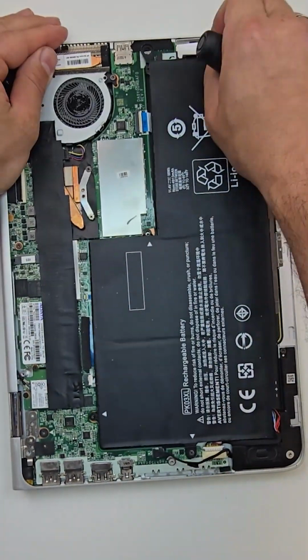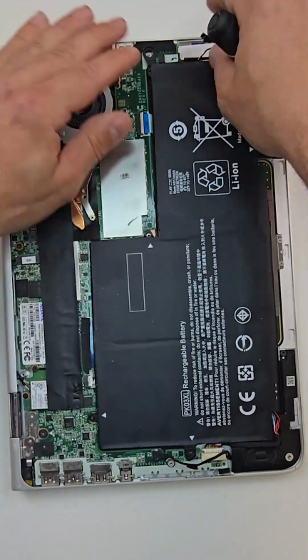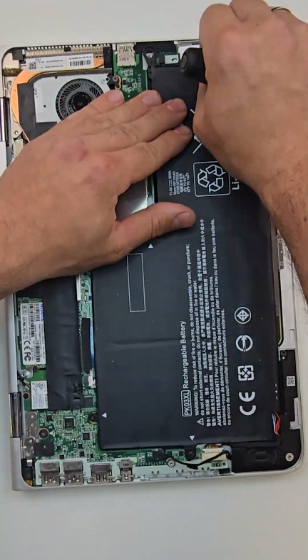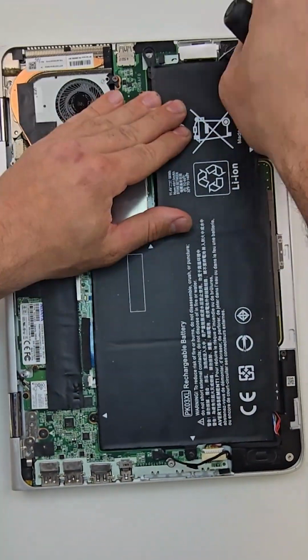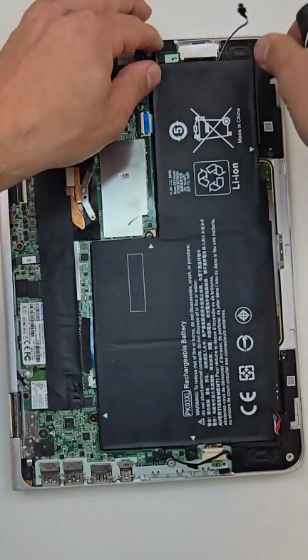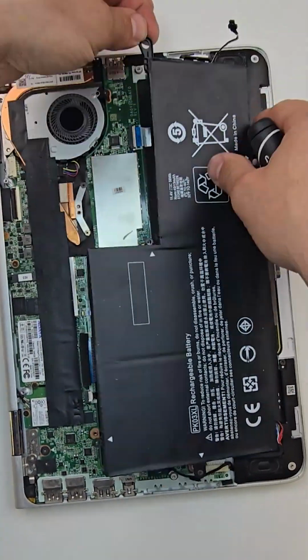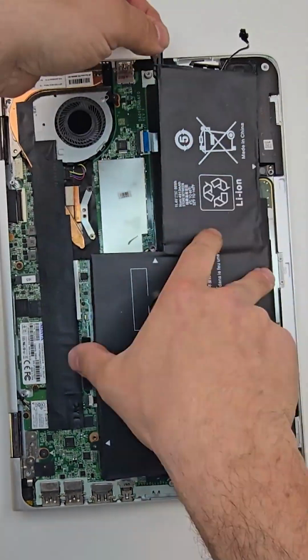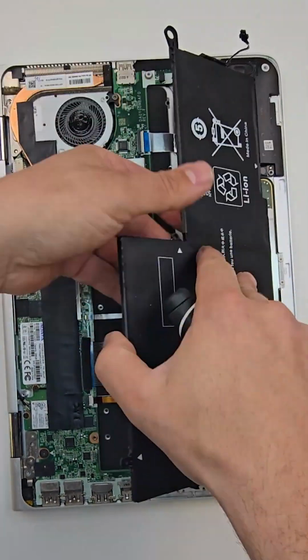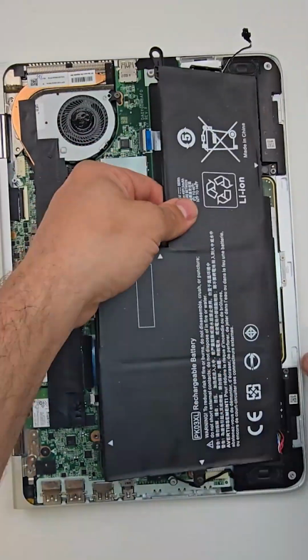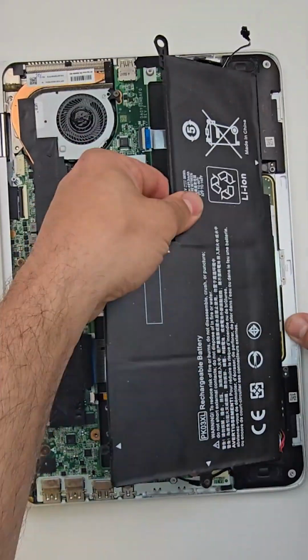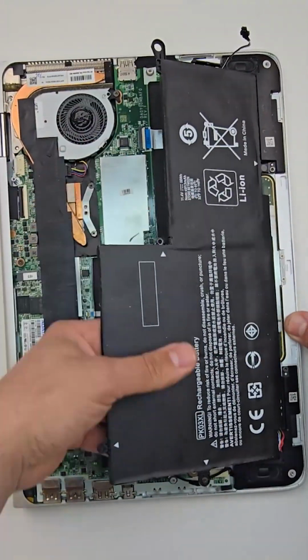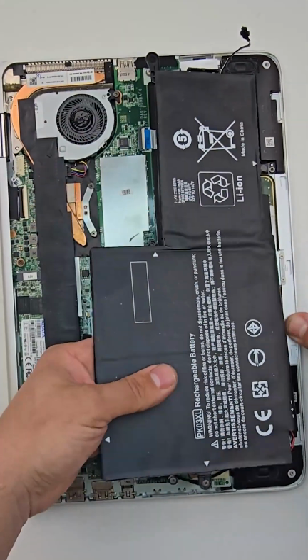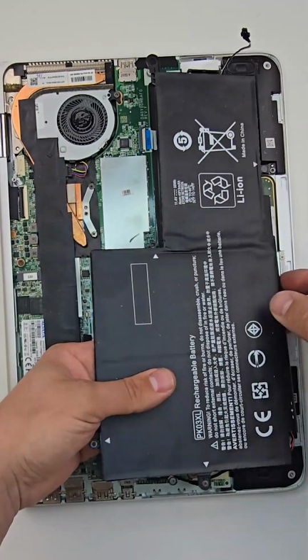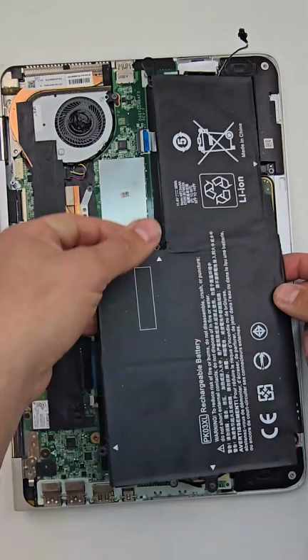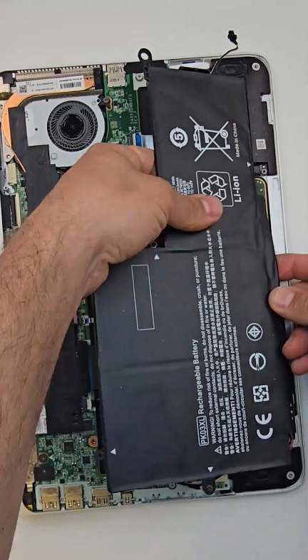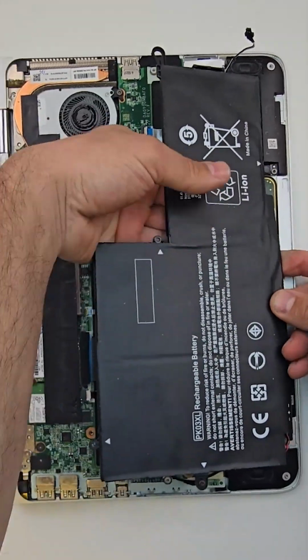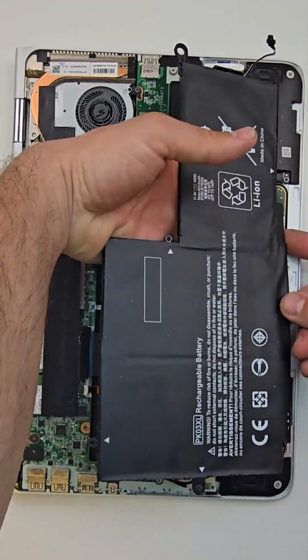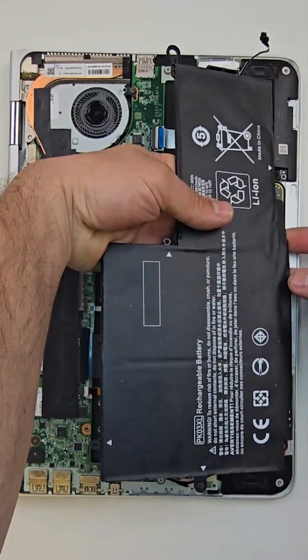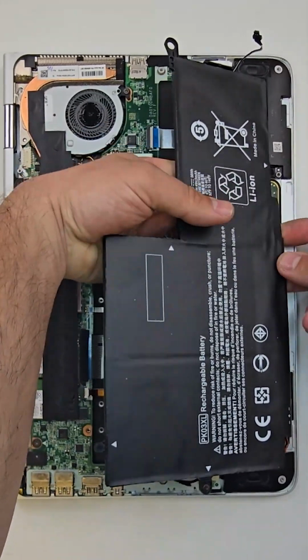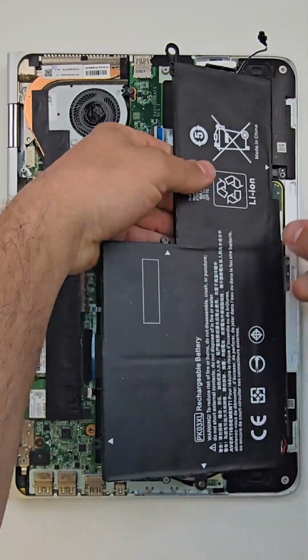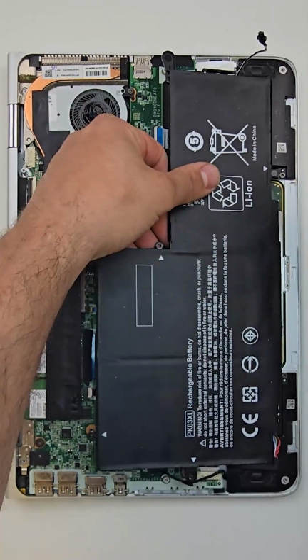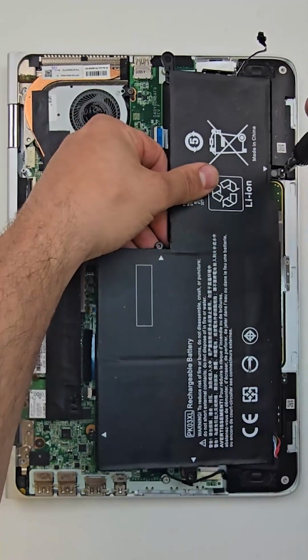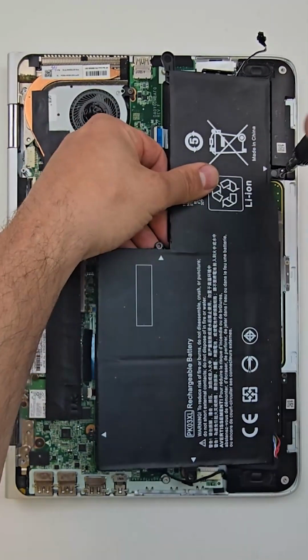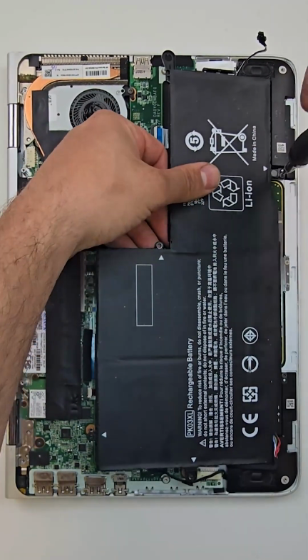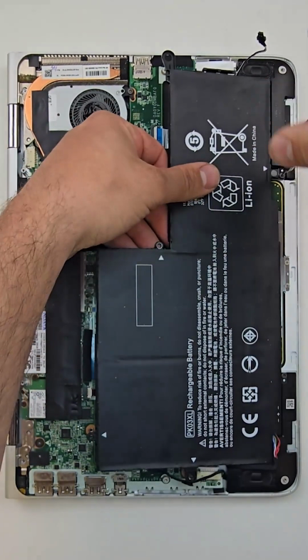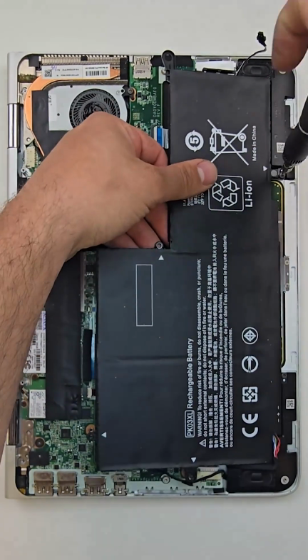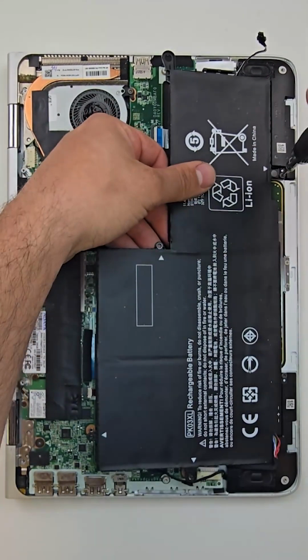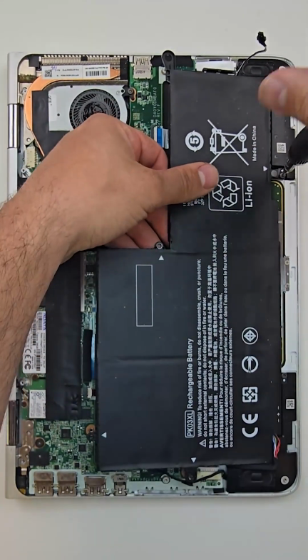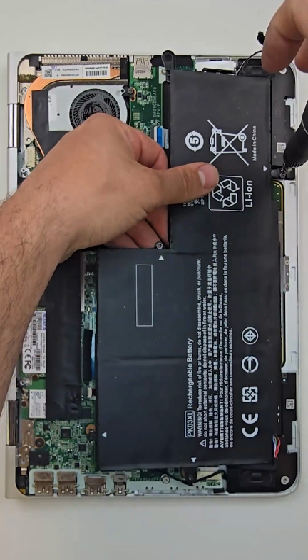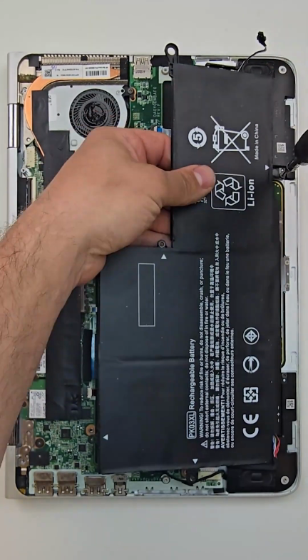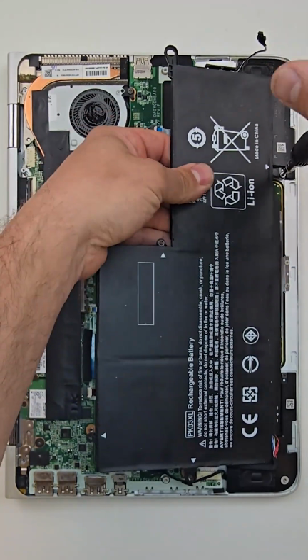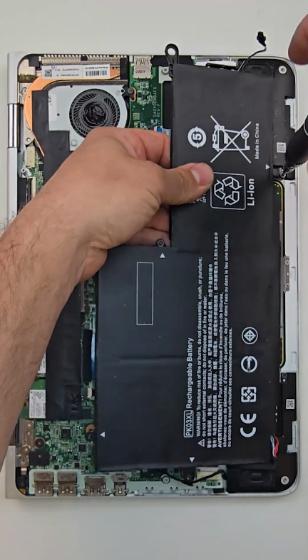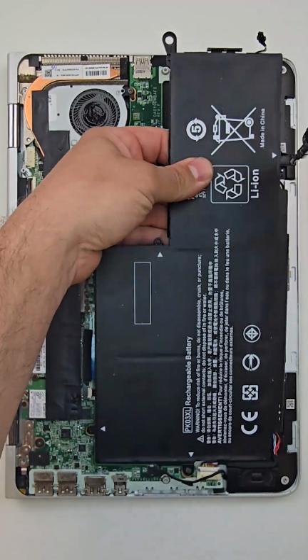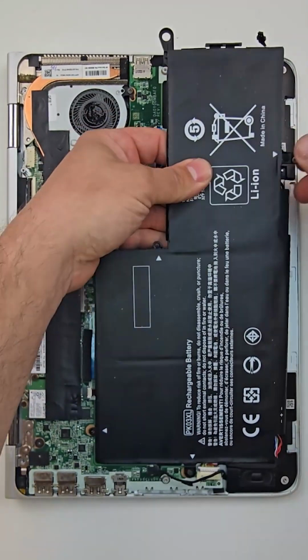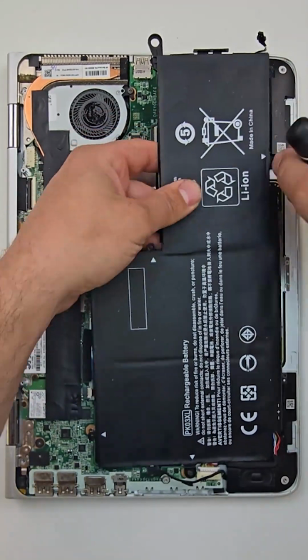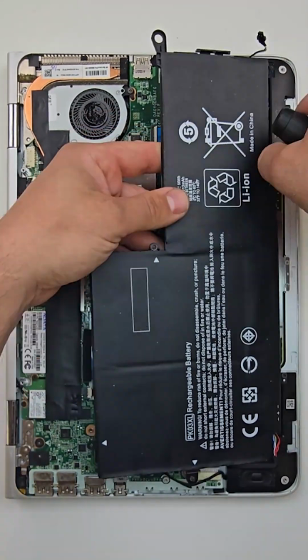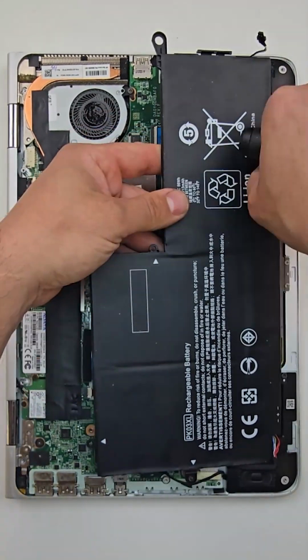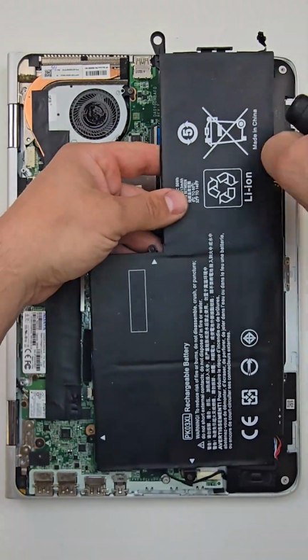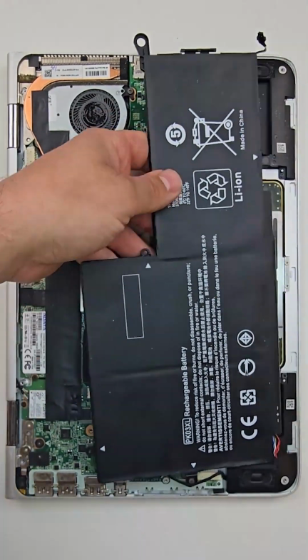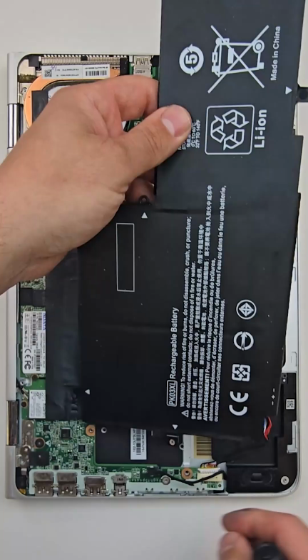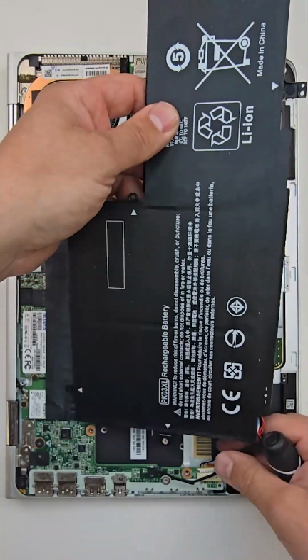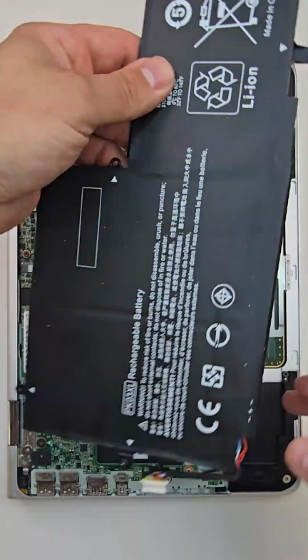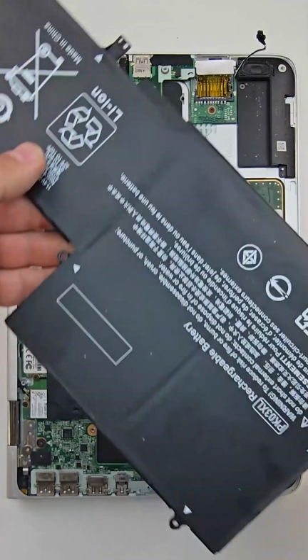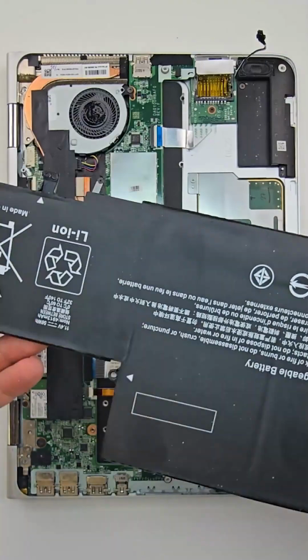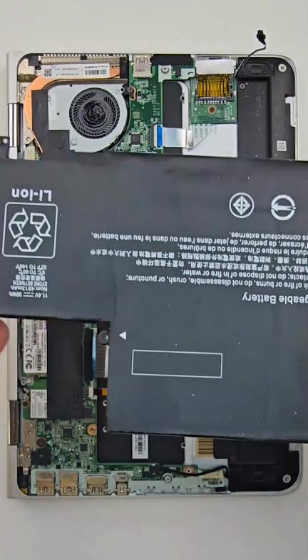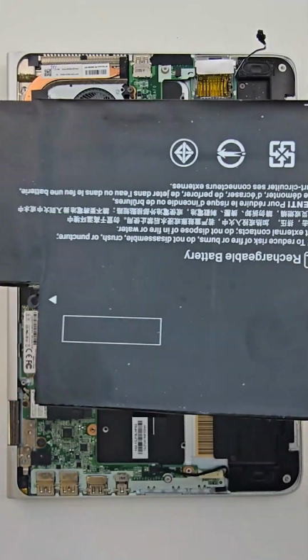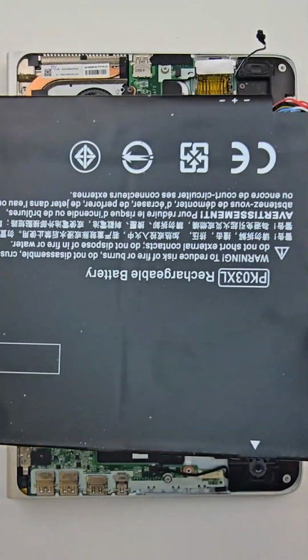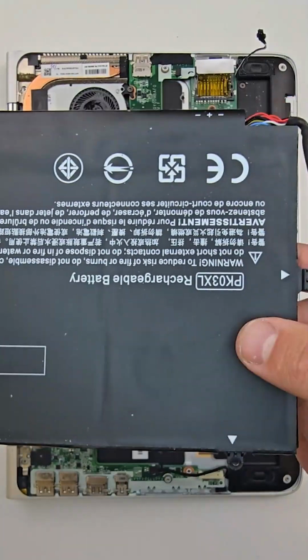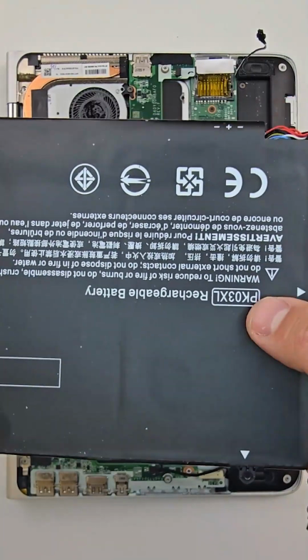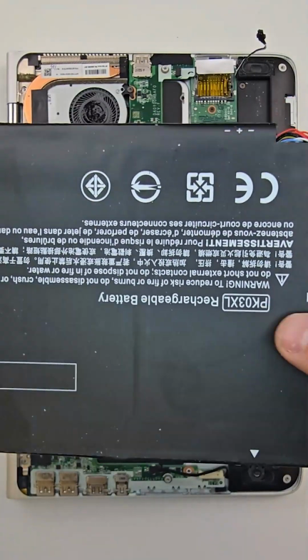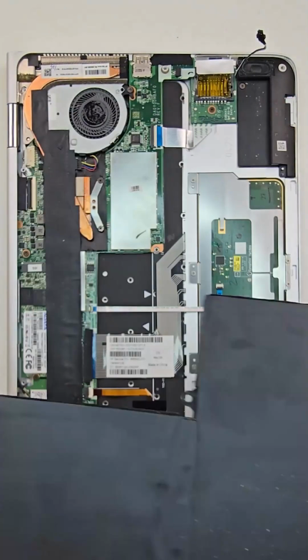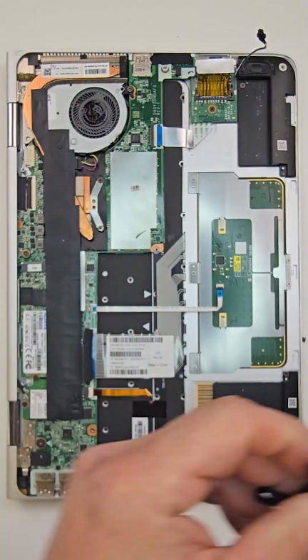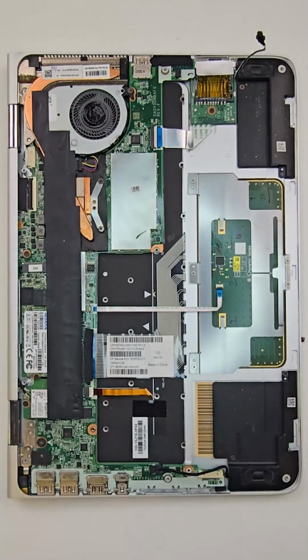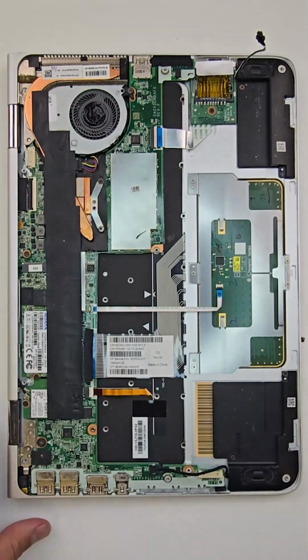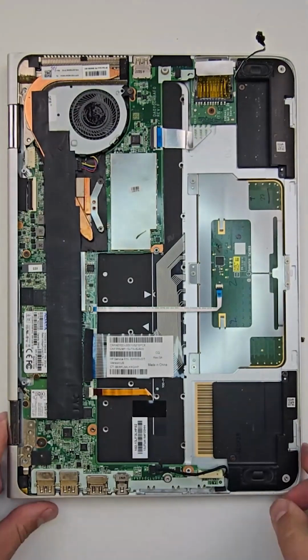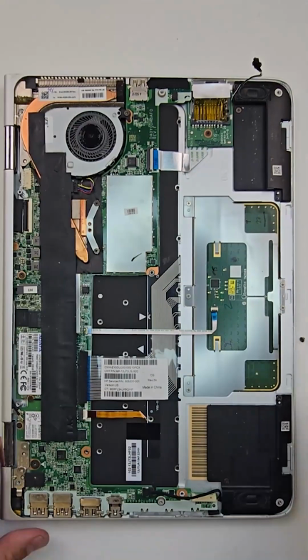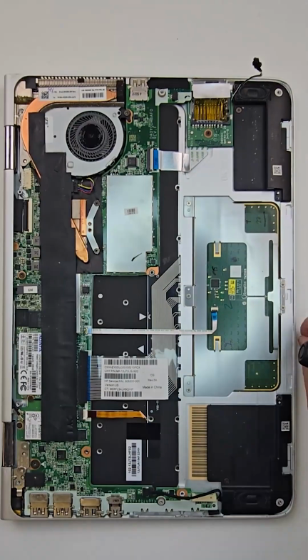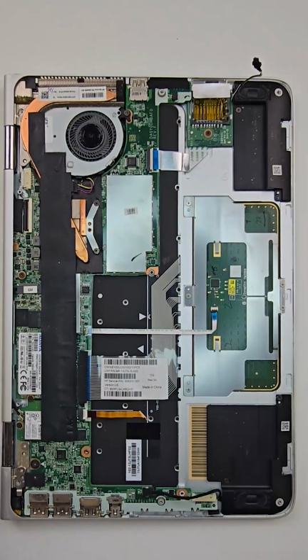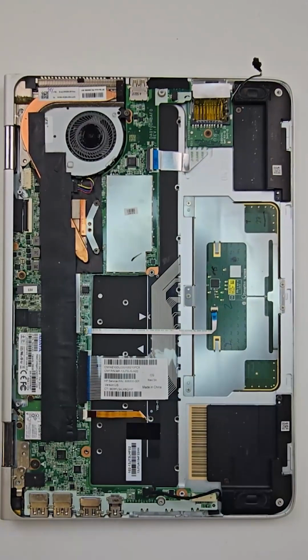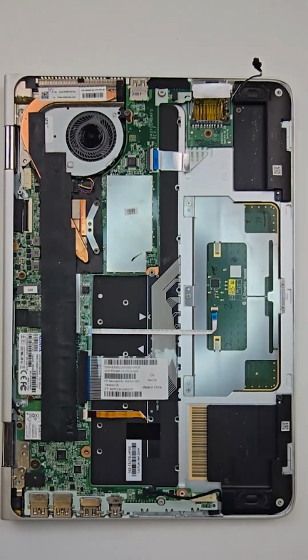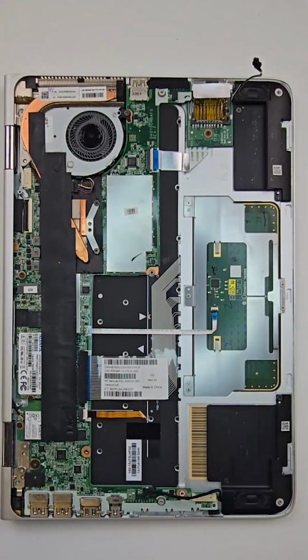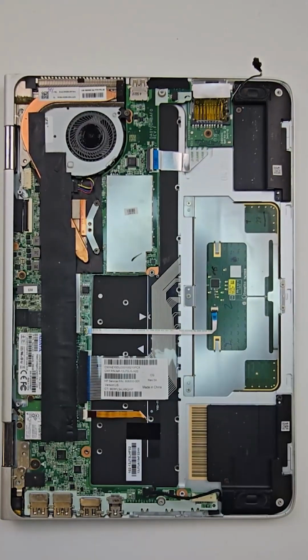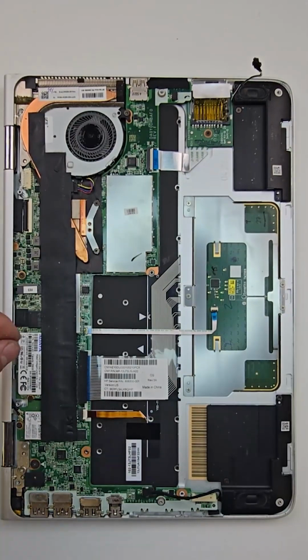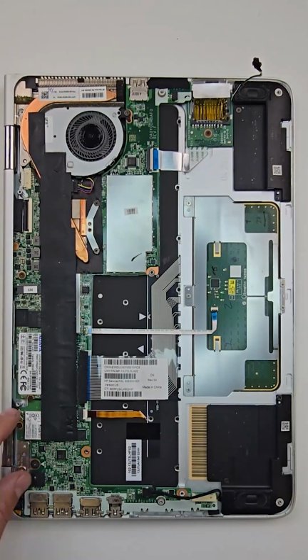The speakers are on the top of the battery. Make sure to remove them prior to pulling the battery out.